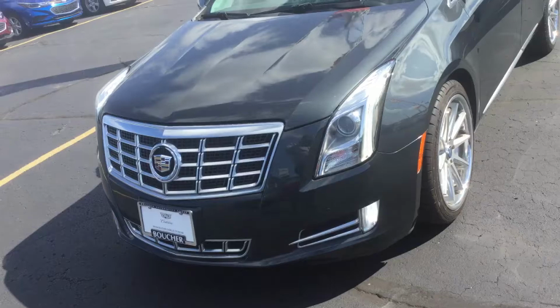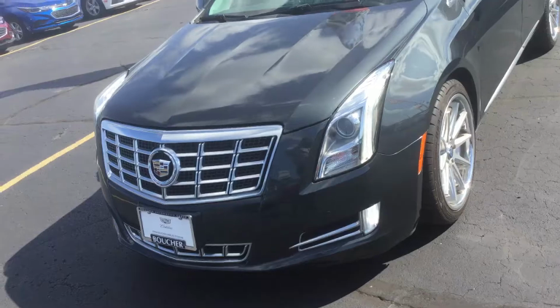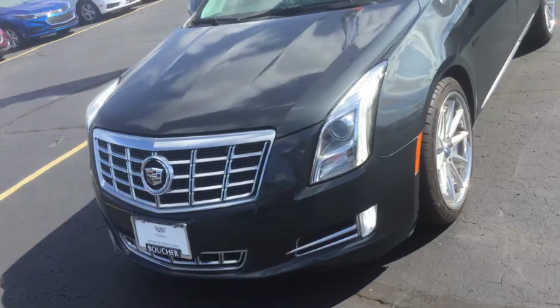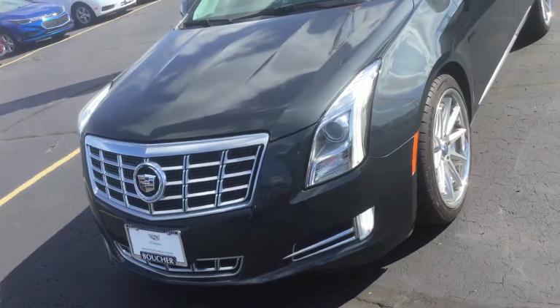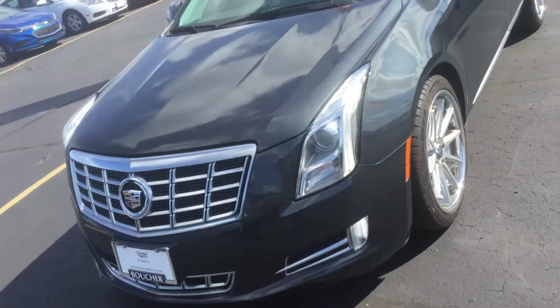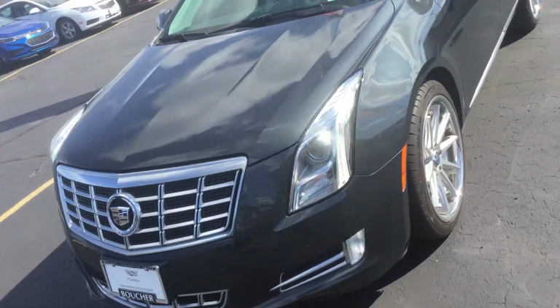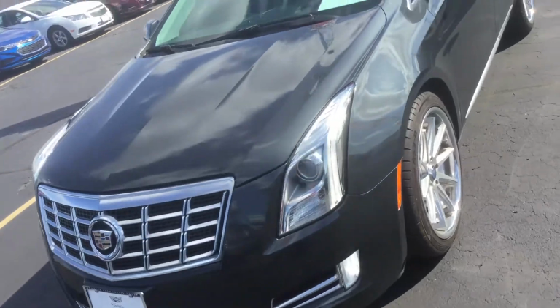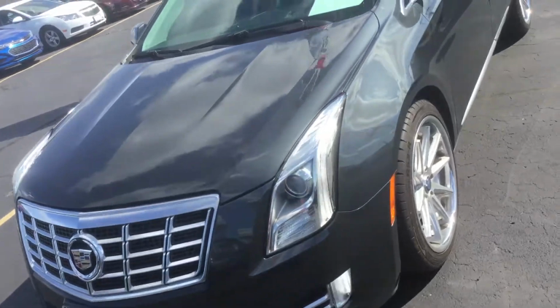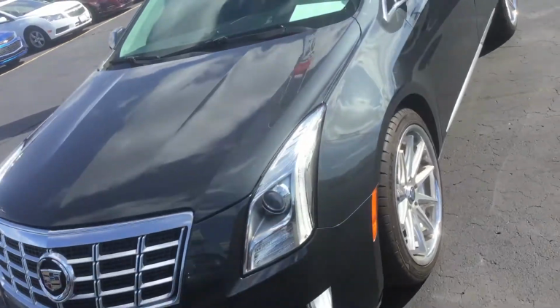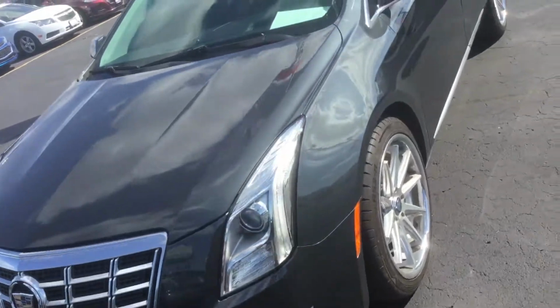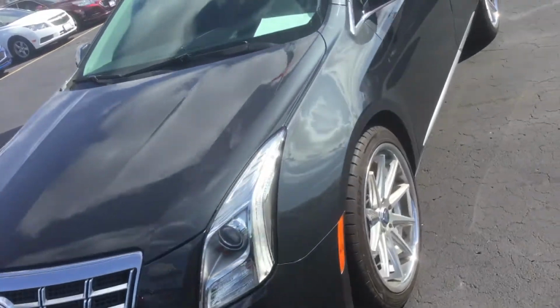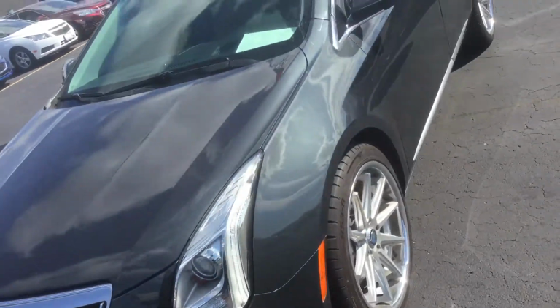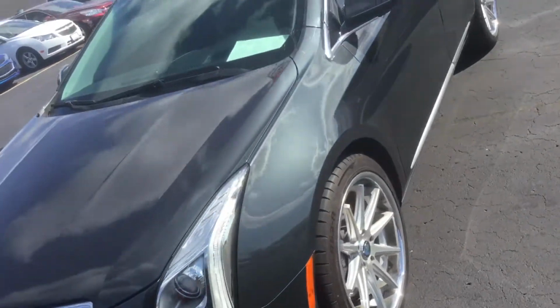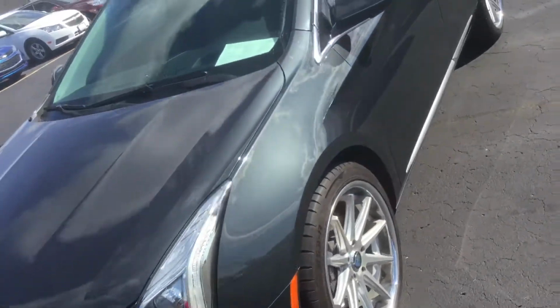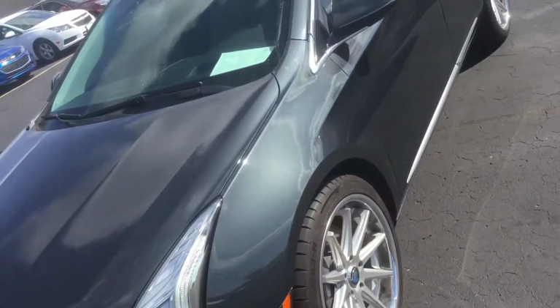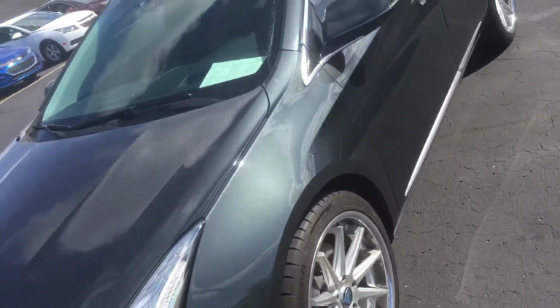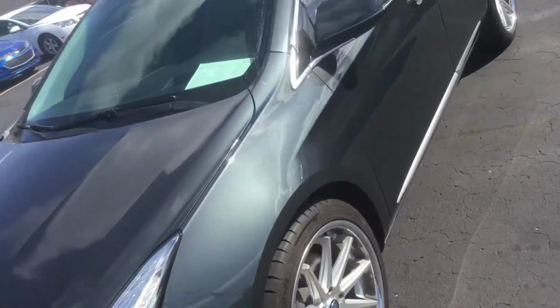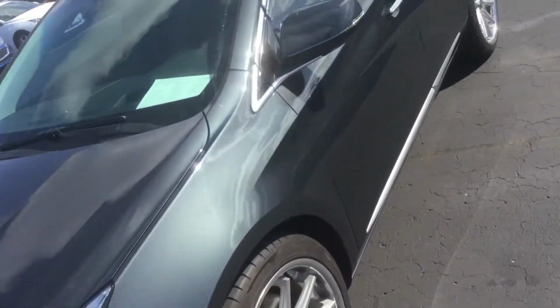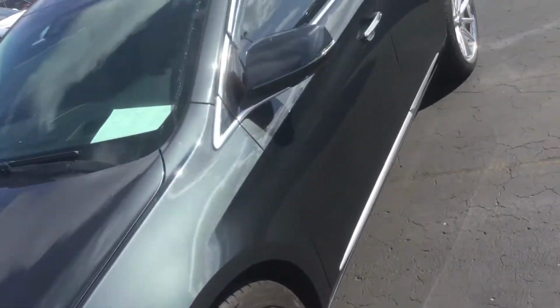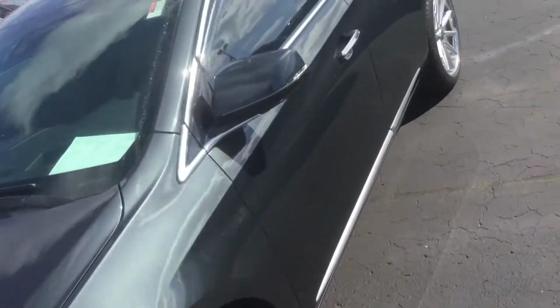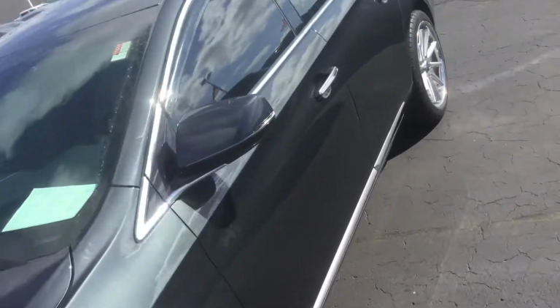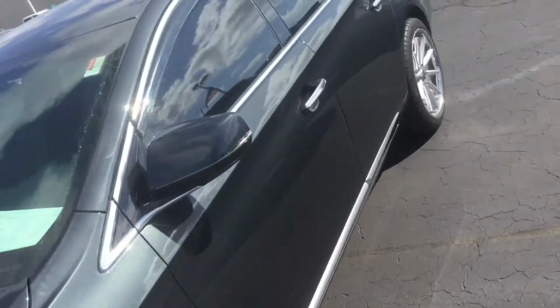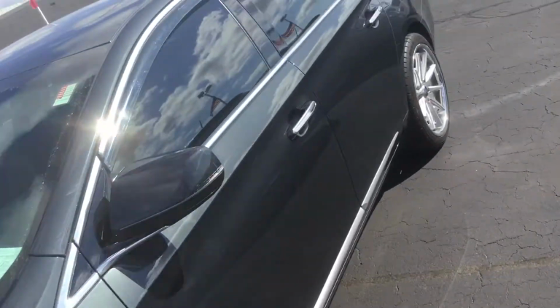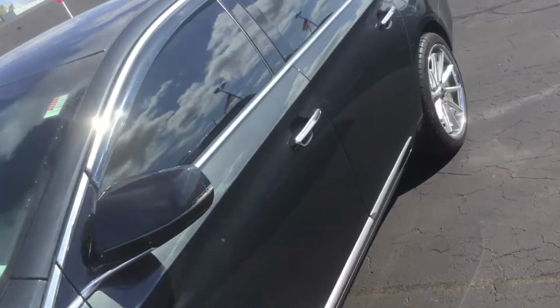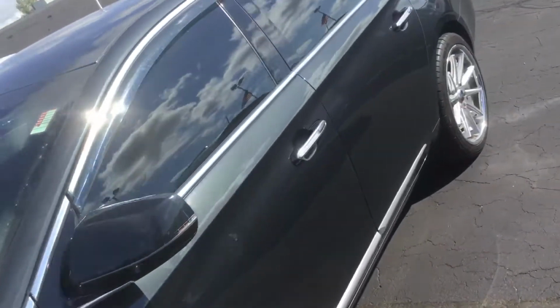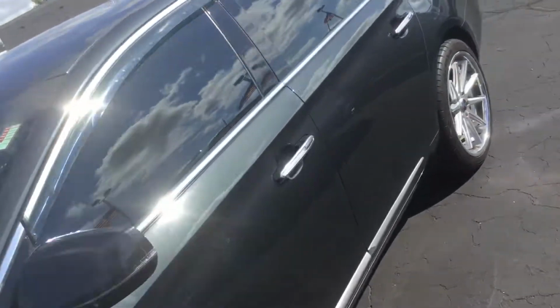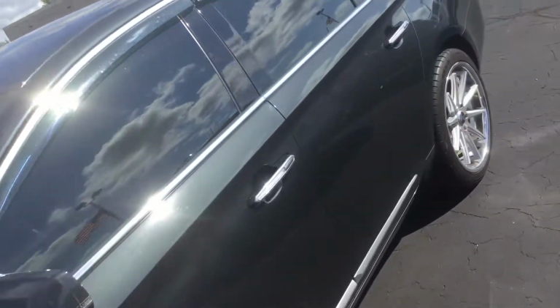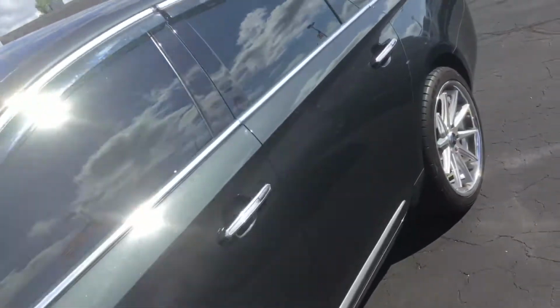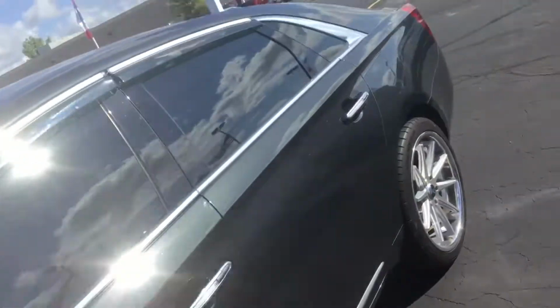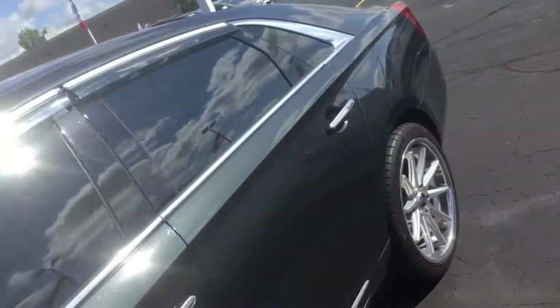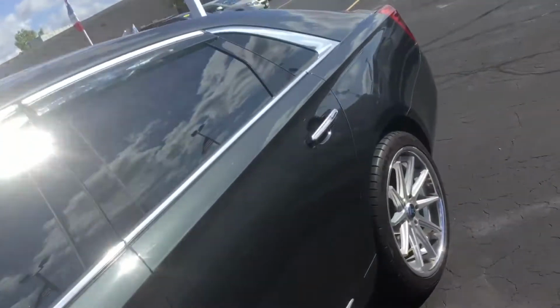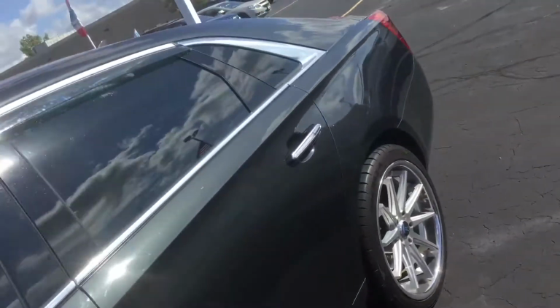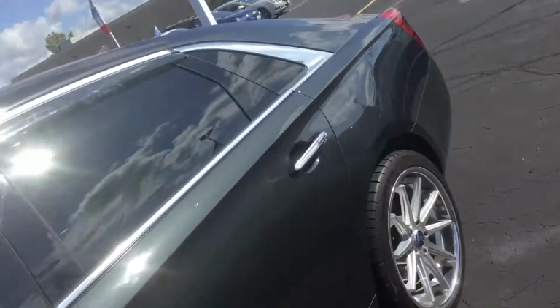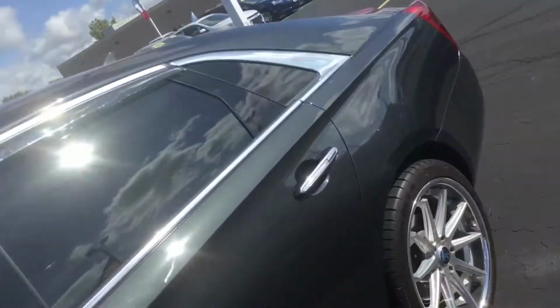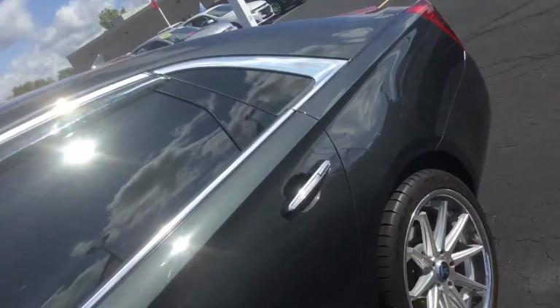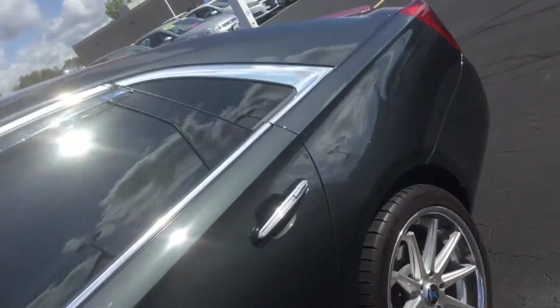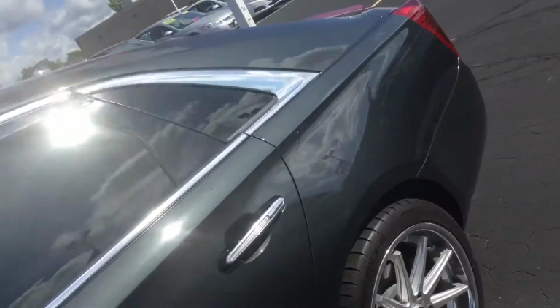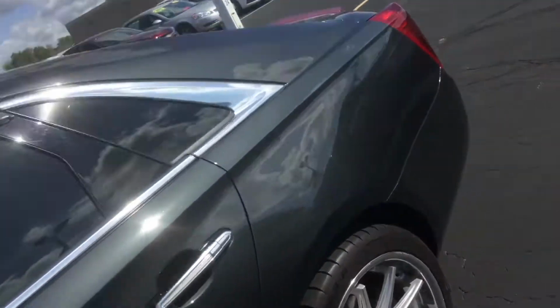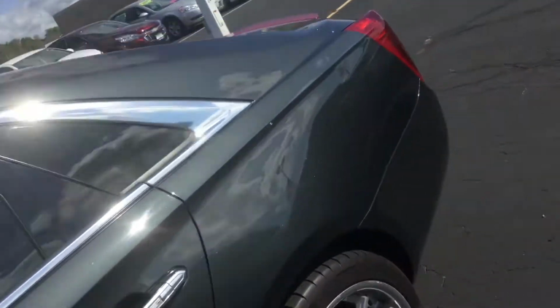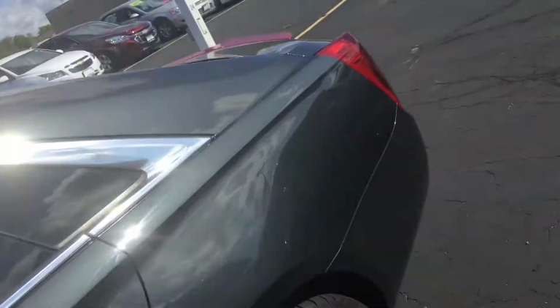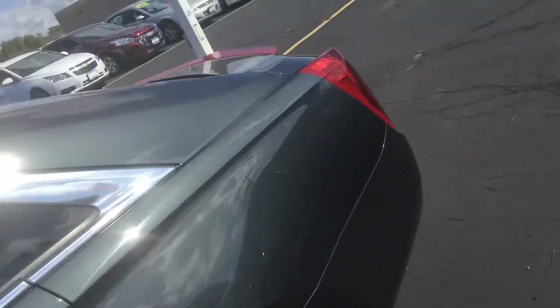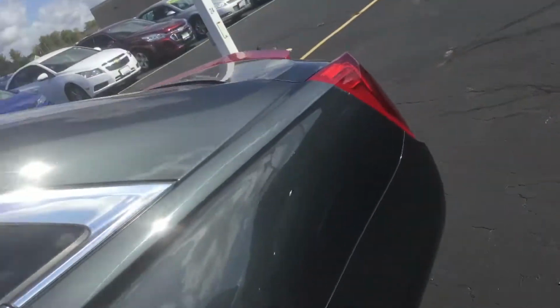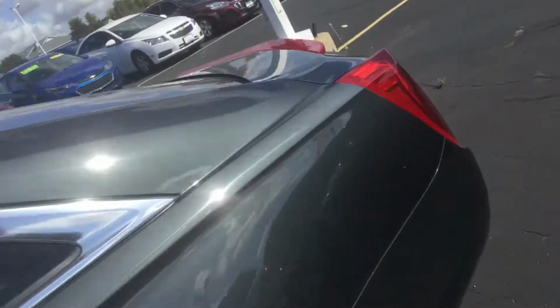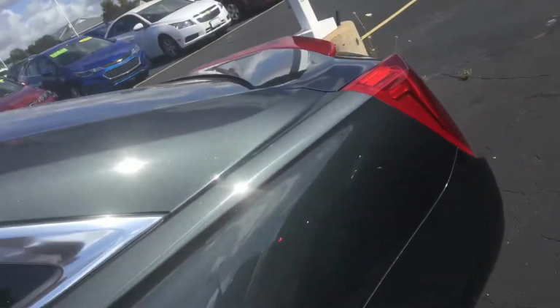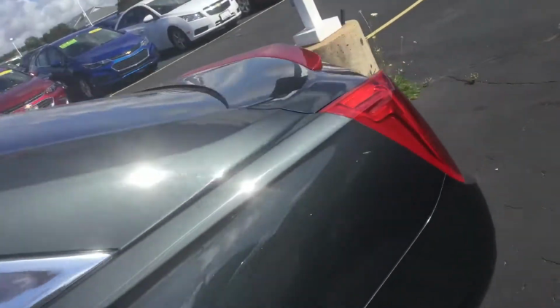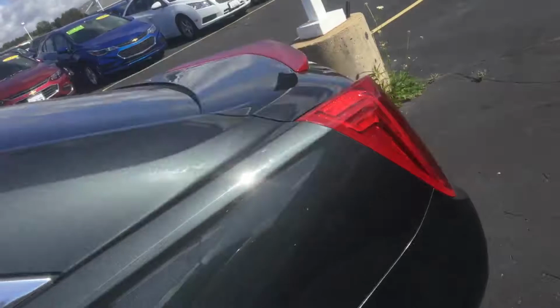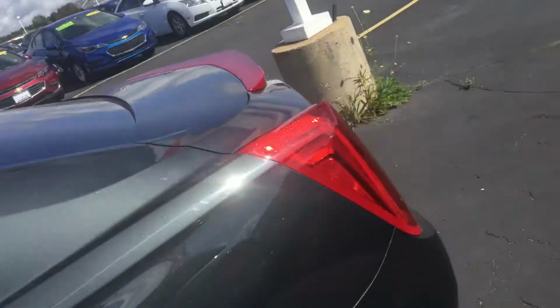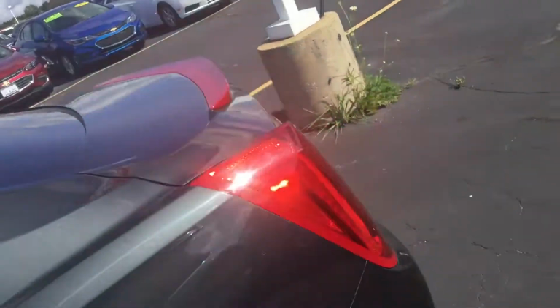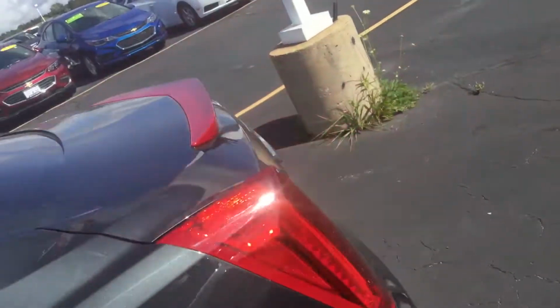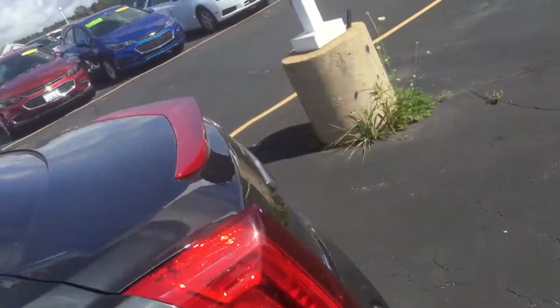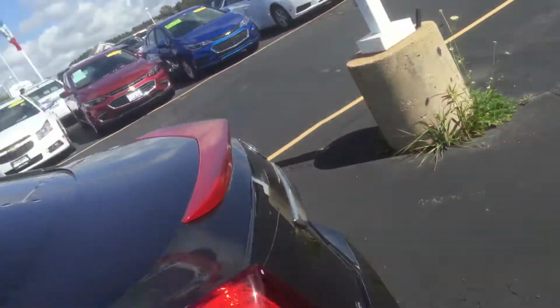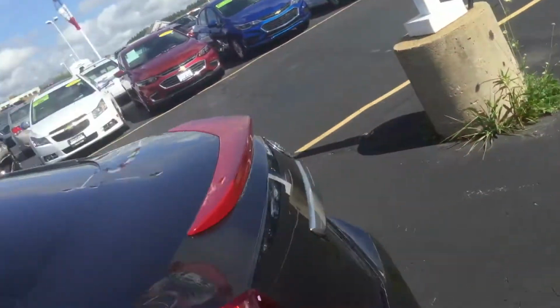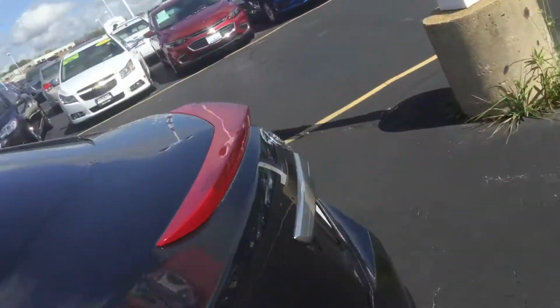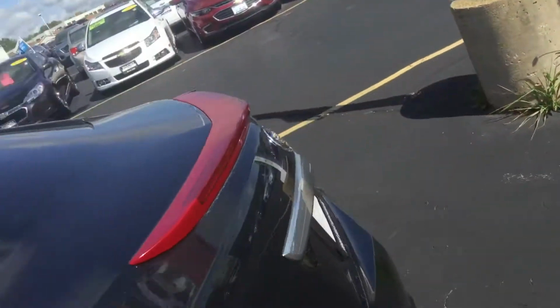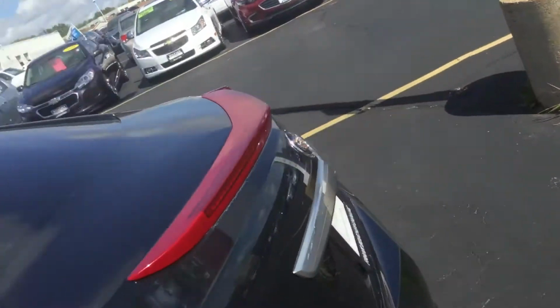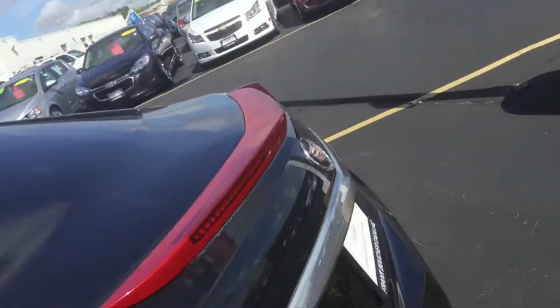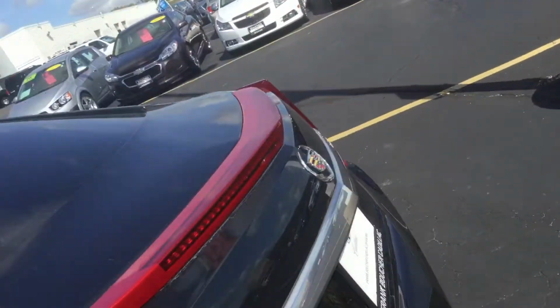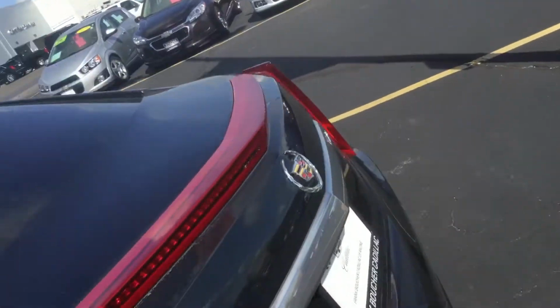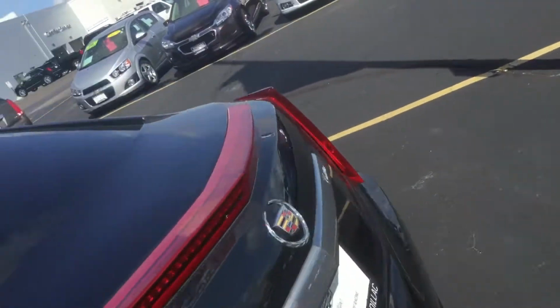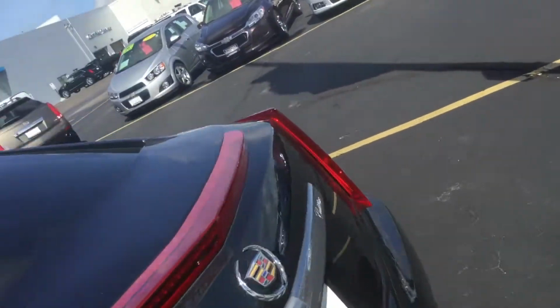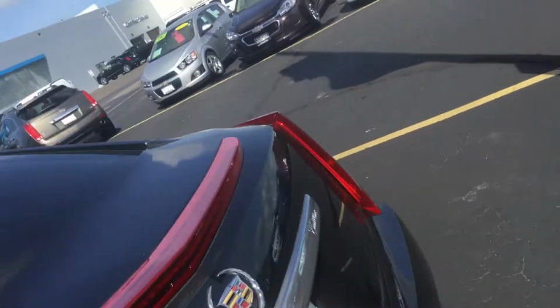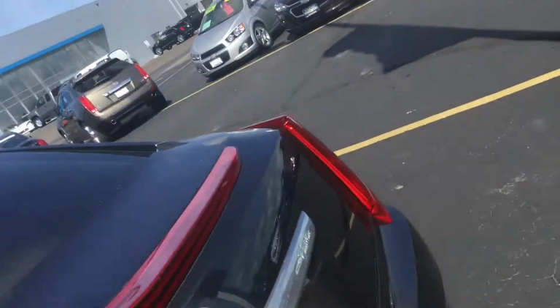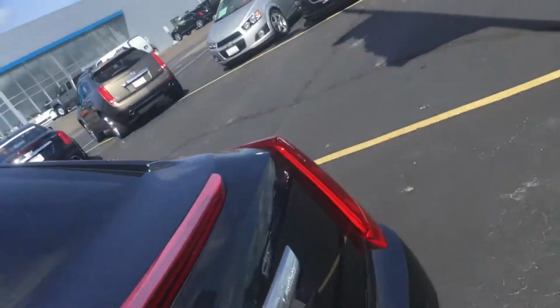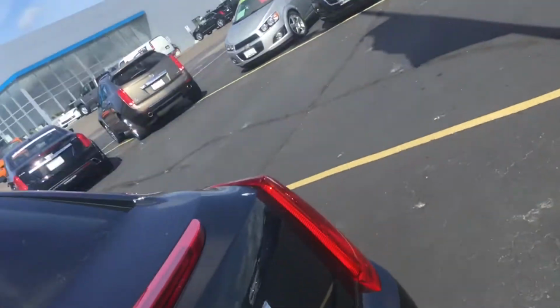Hey there, Kayon here at Frank Boucher Chevrolet Cadillac in Racine, showing you your Cadillac XTS.